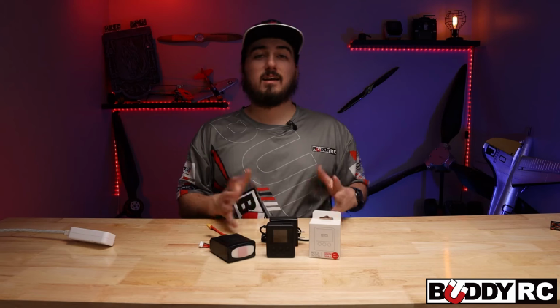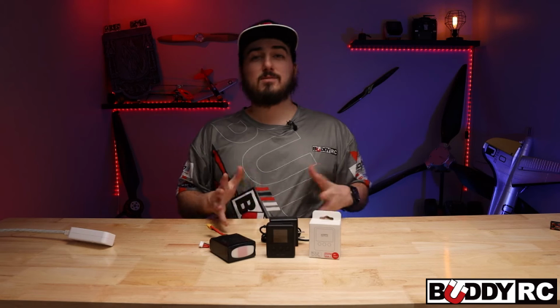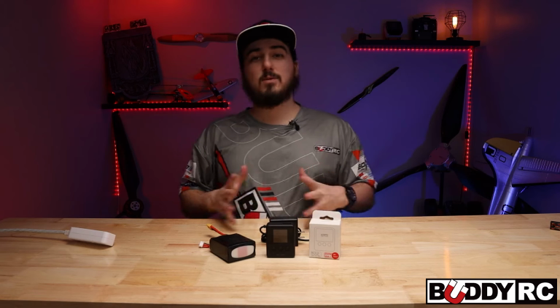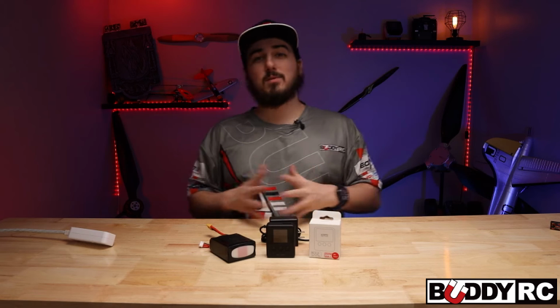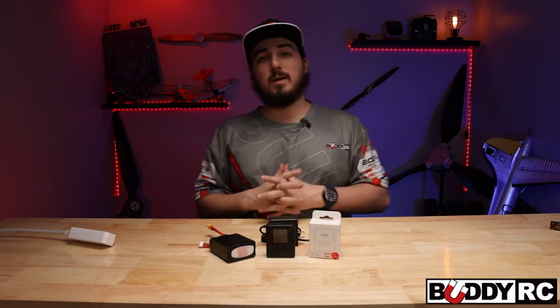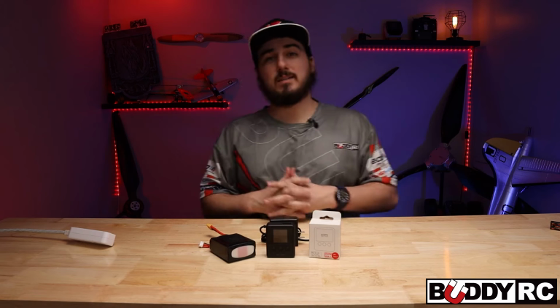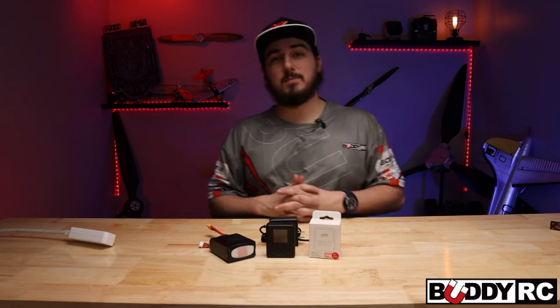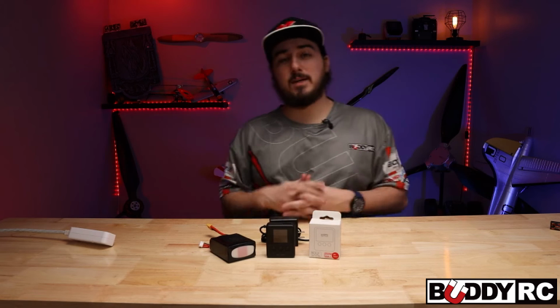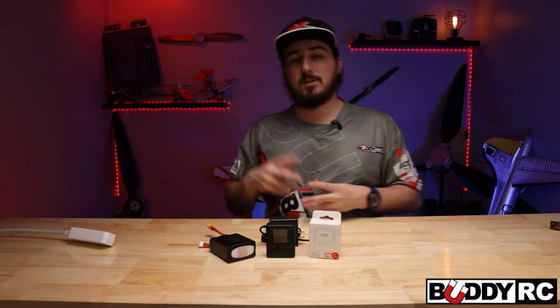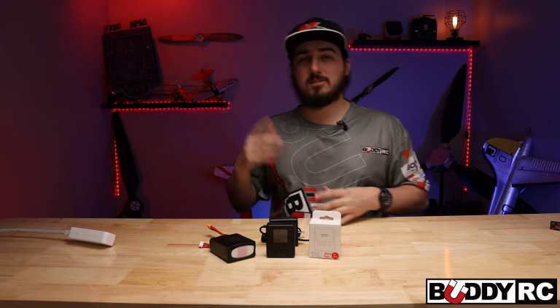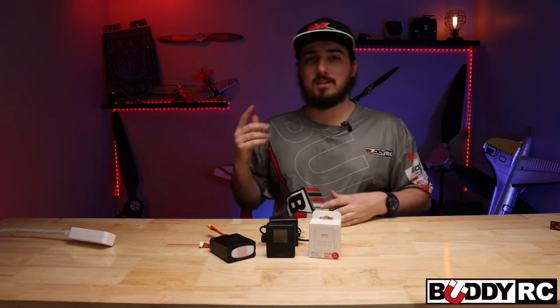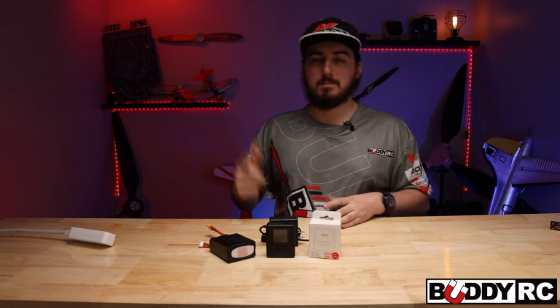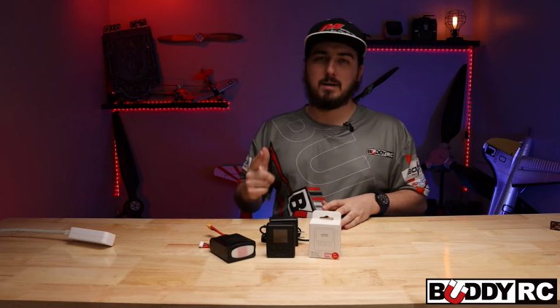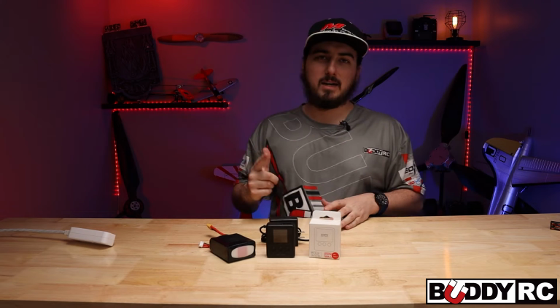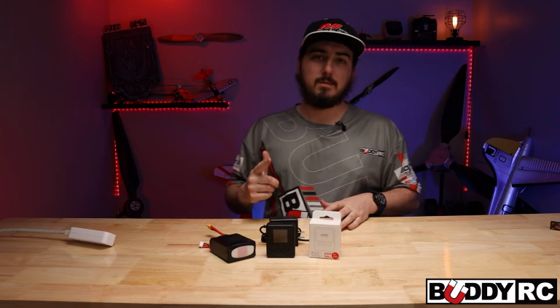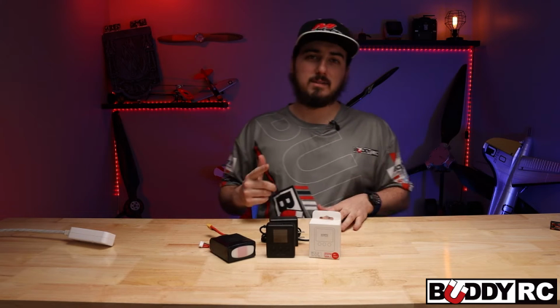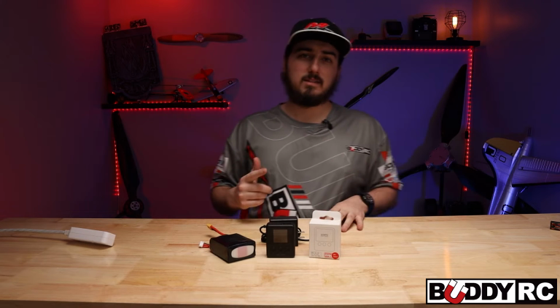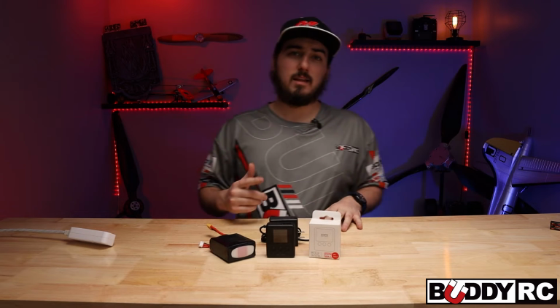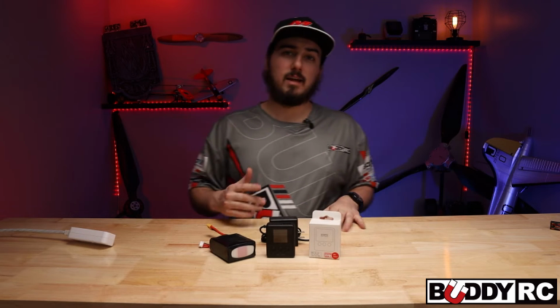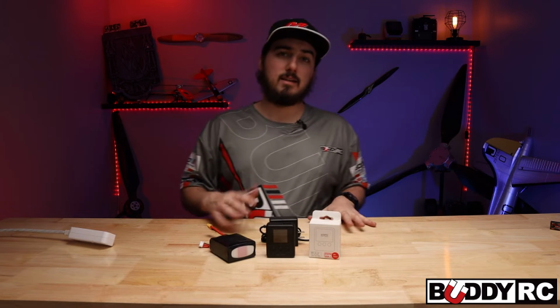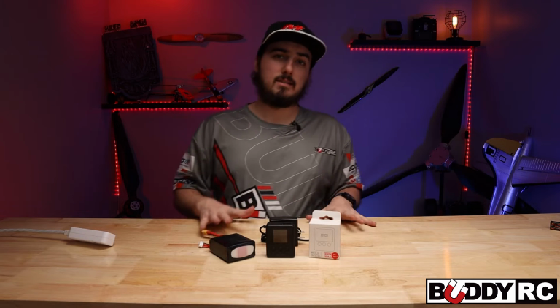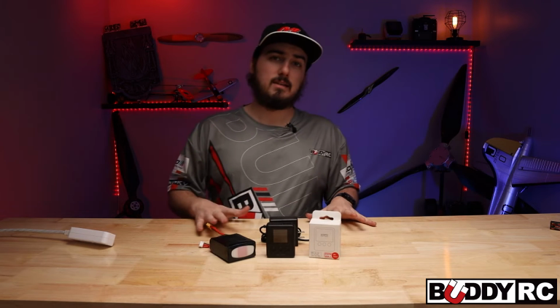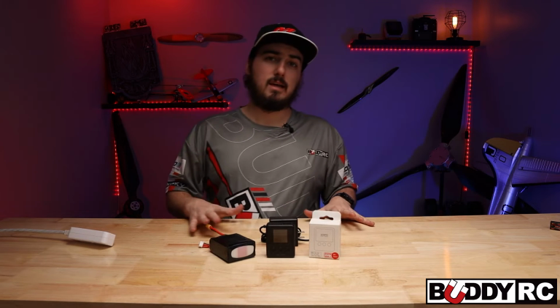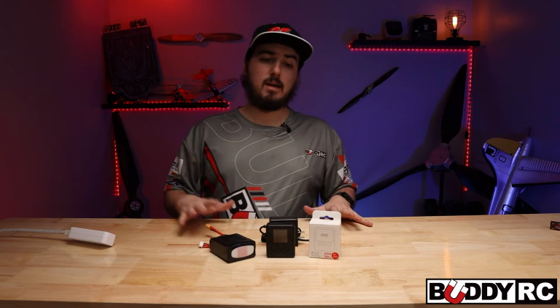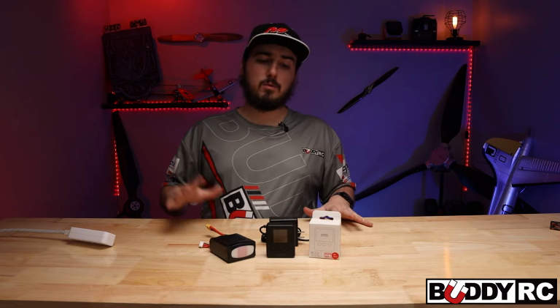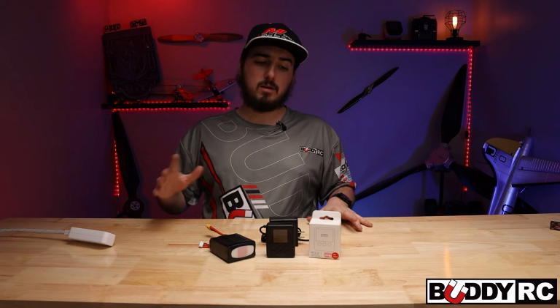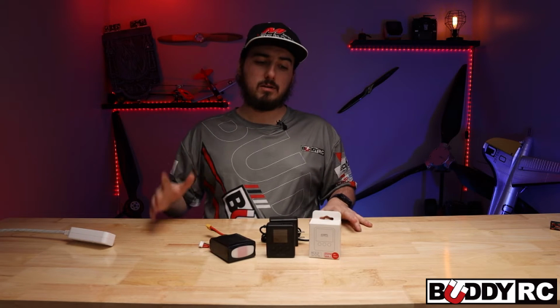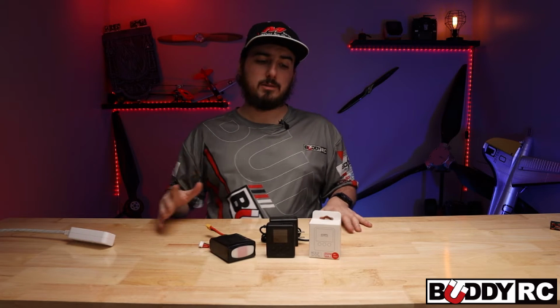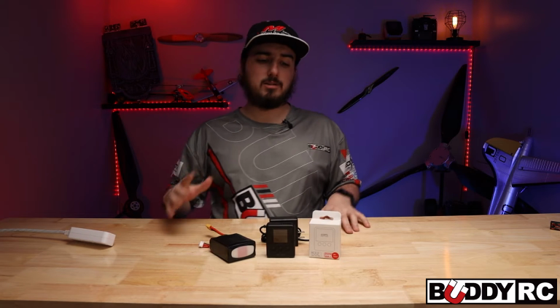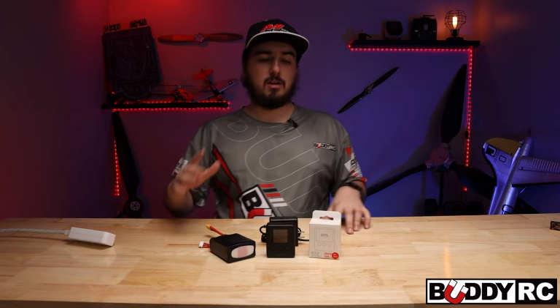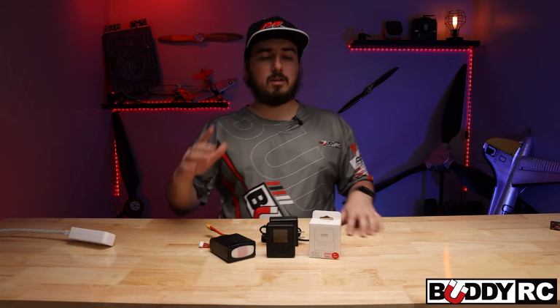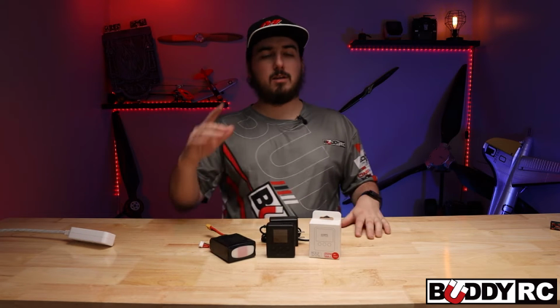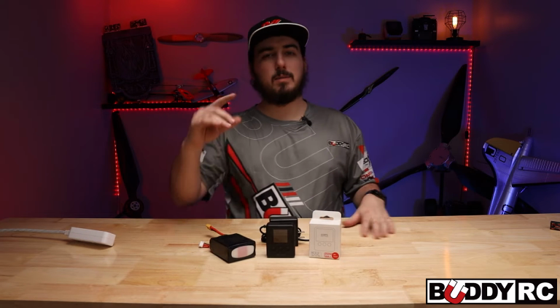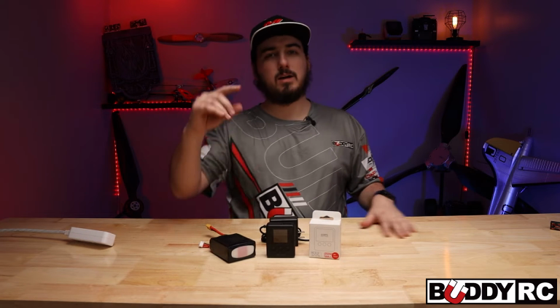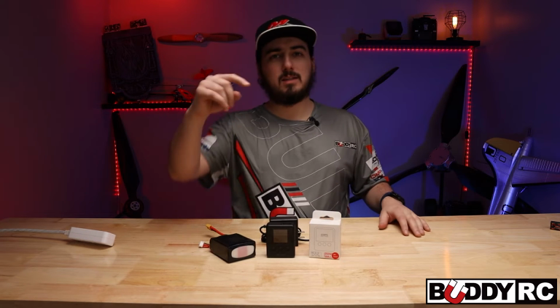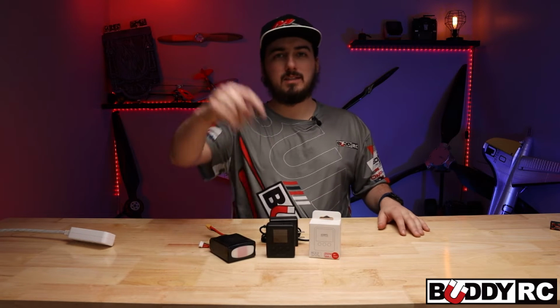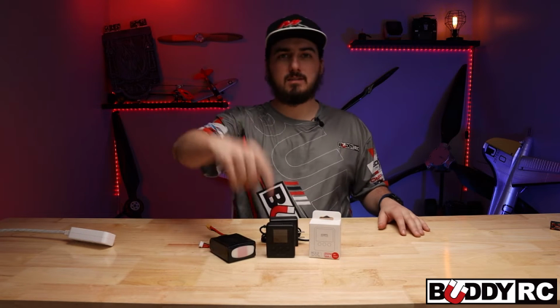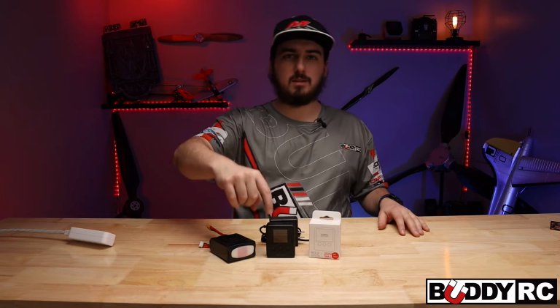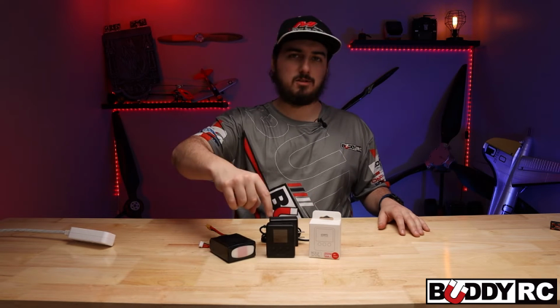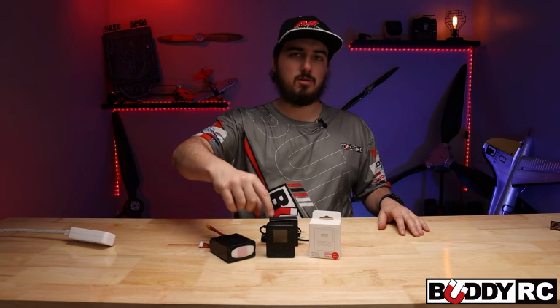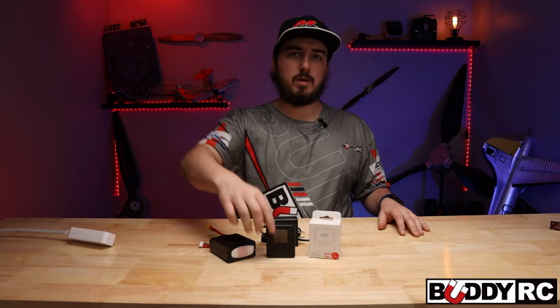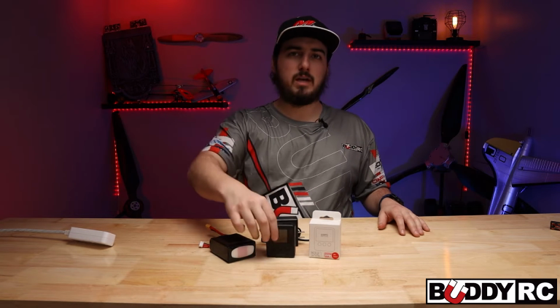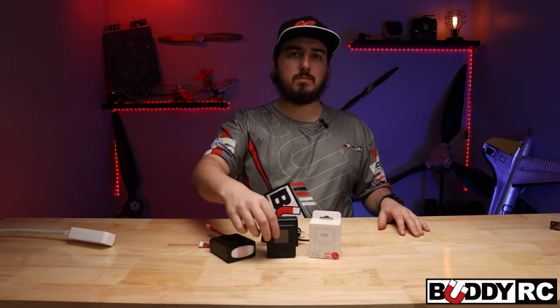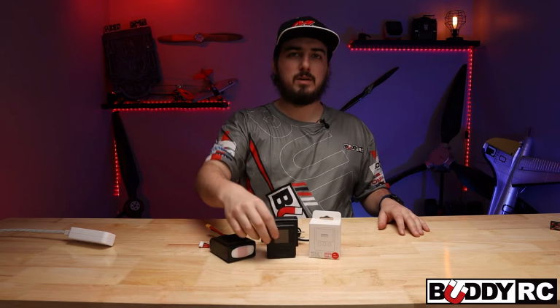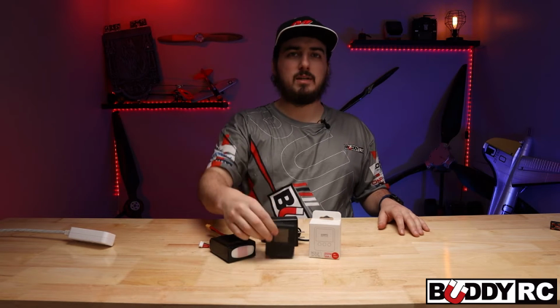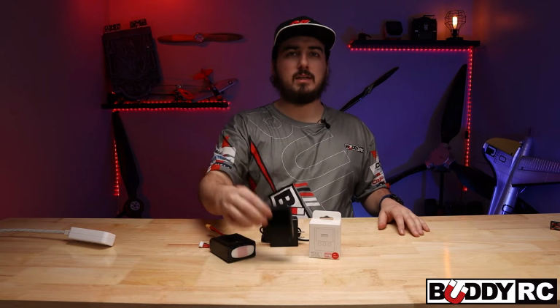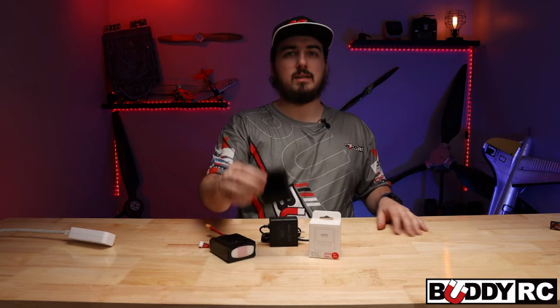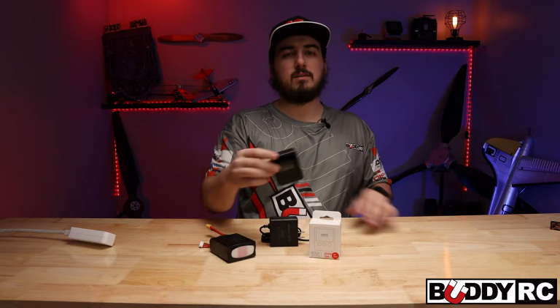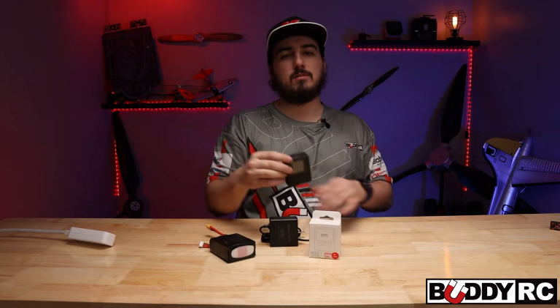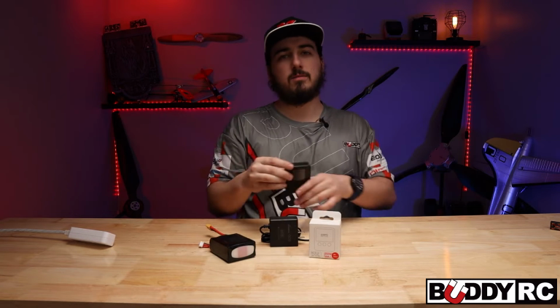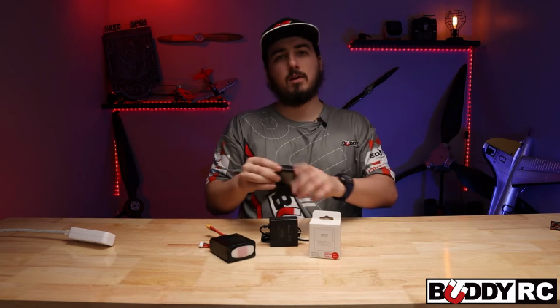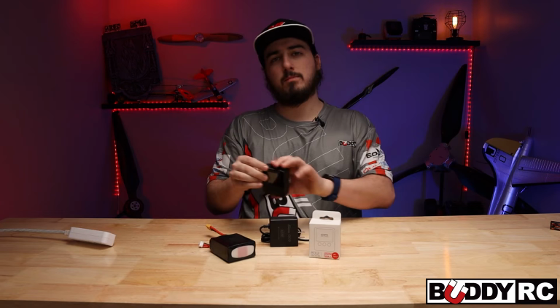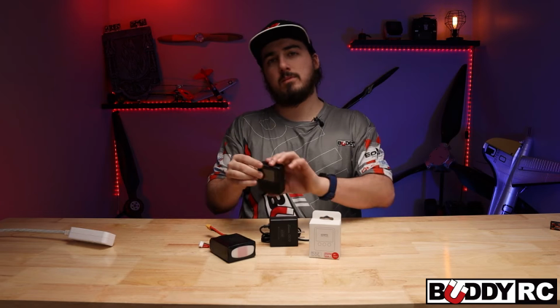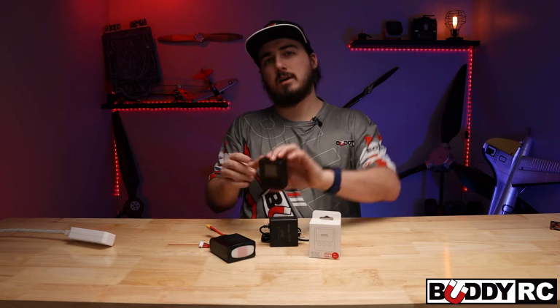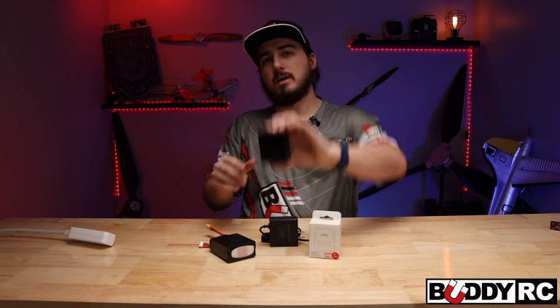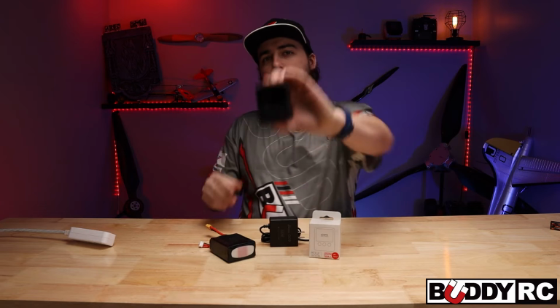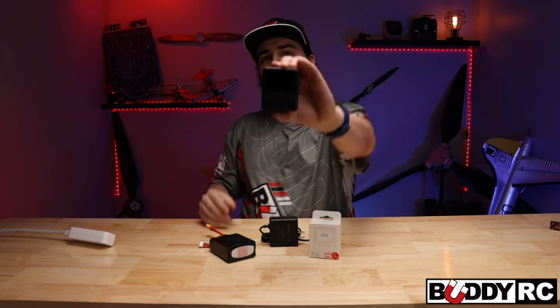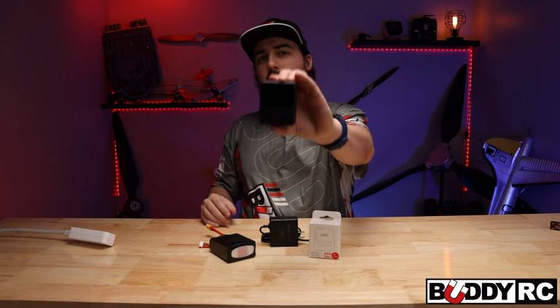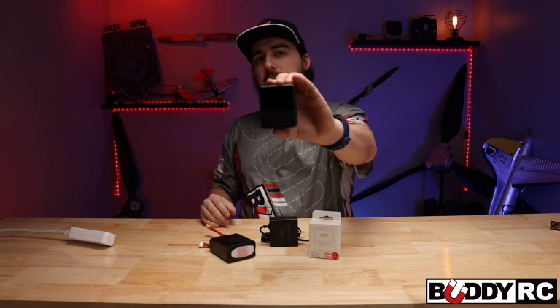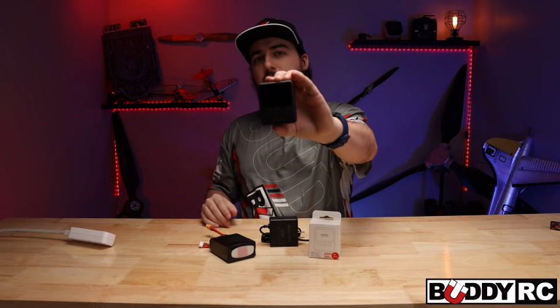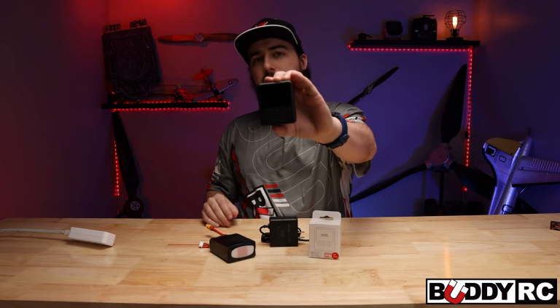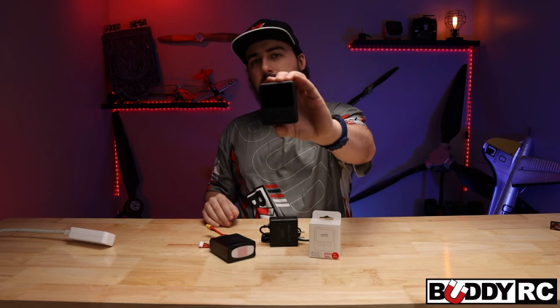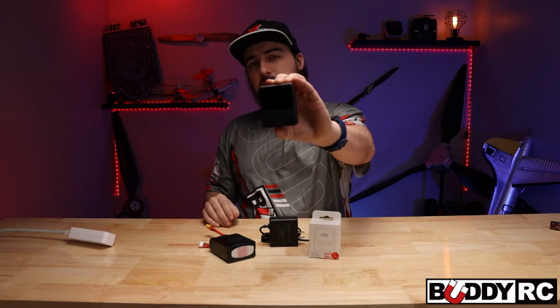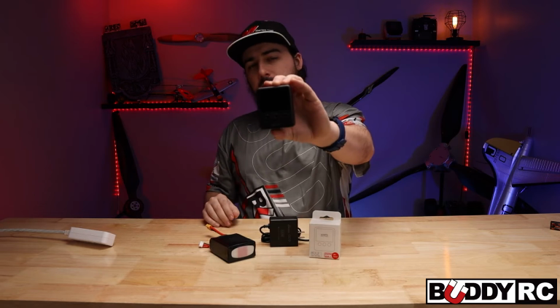Hey guys, welcome back to Muddy RC. My name is Clay and today we are going to be talking about the 608 PD from ISDT.